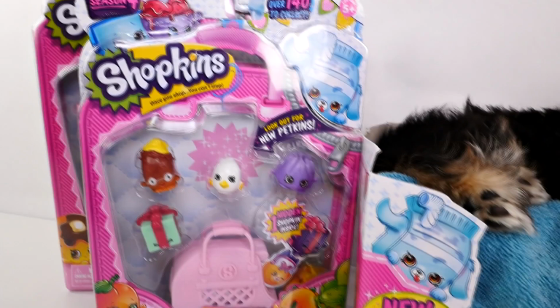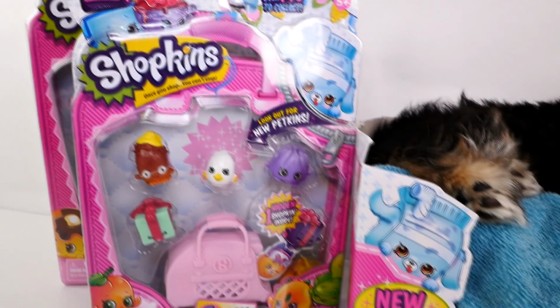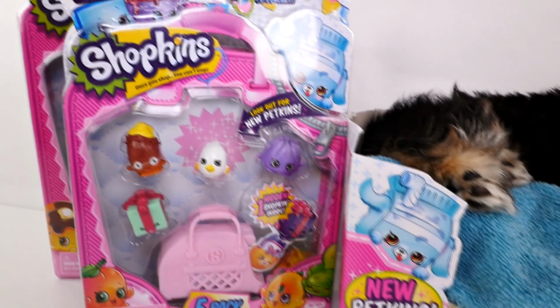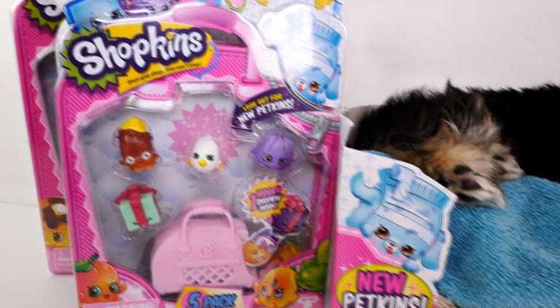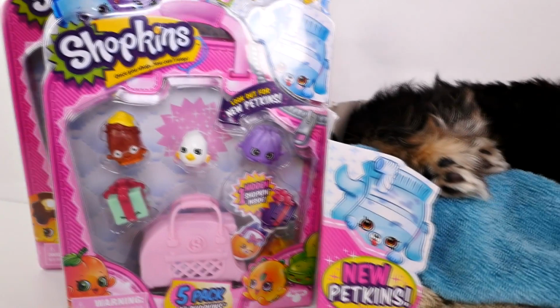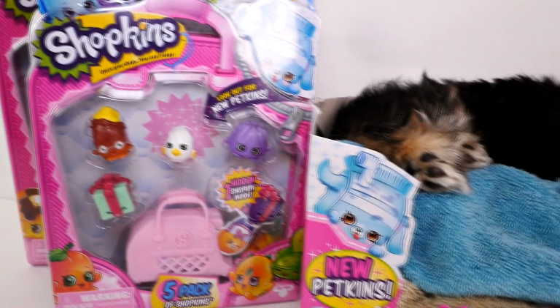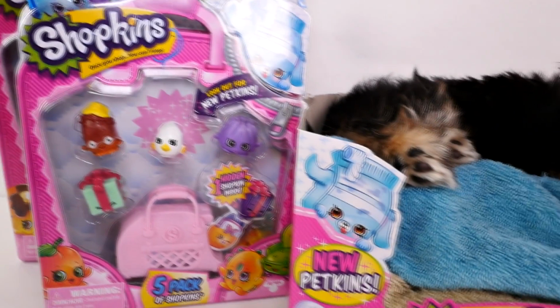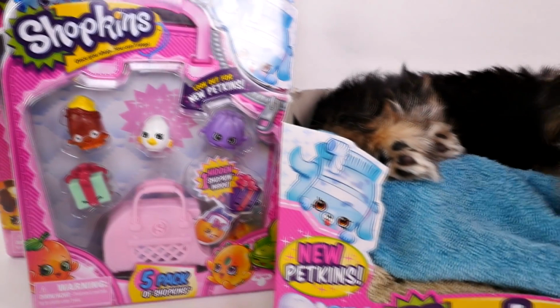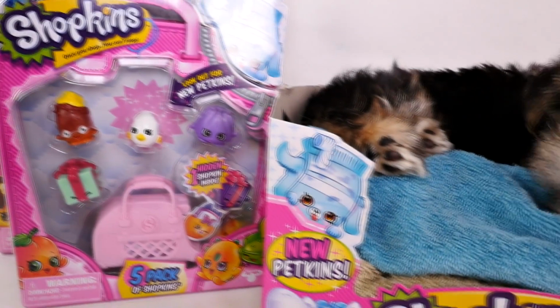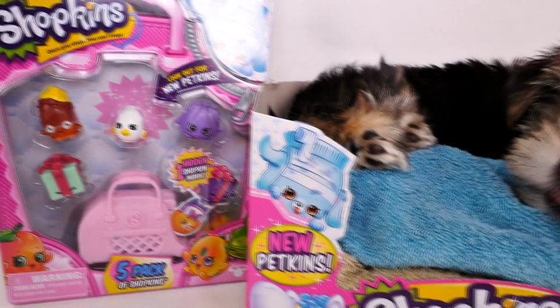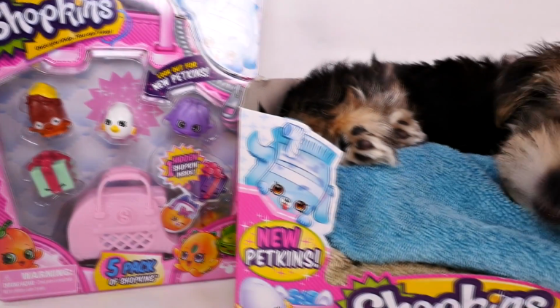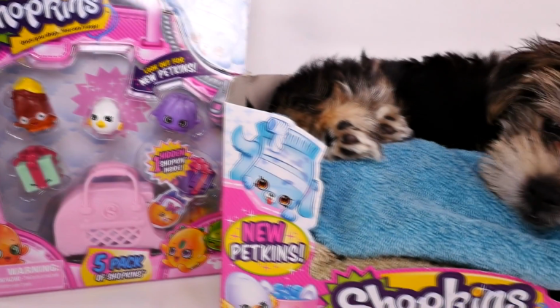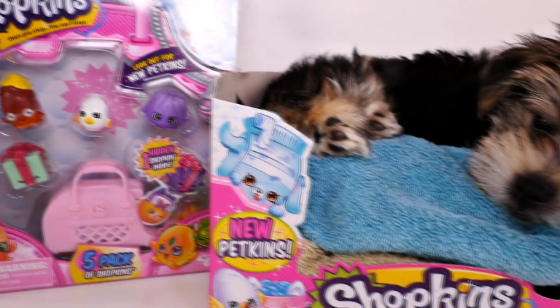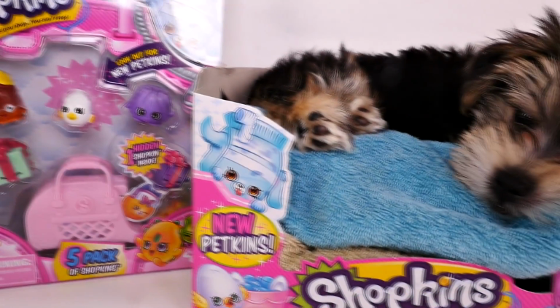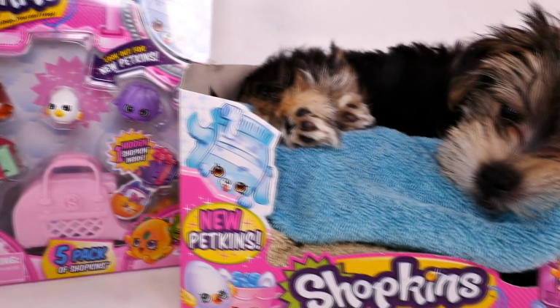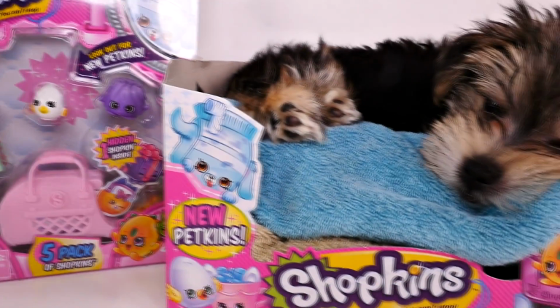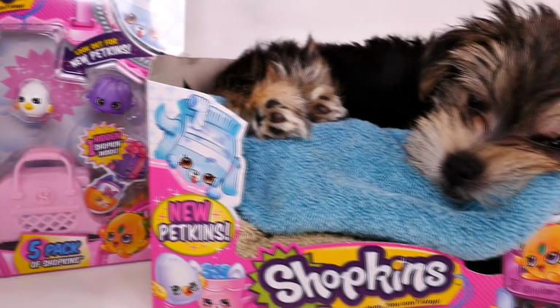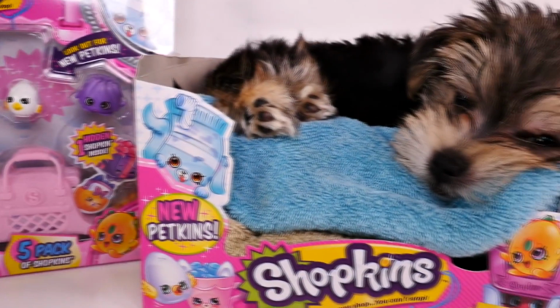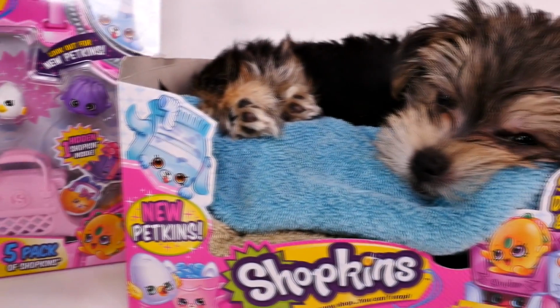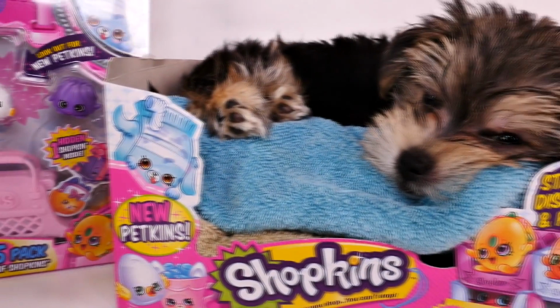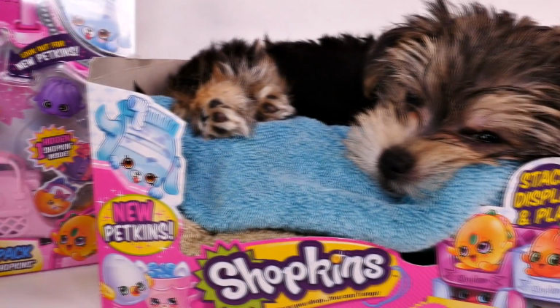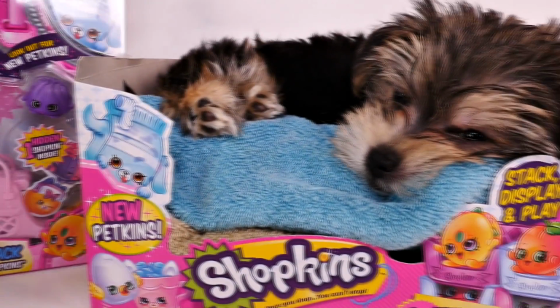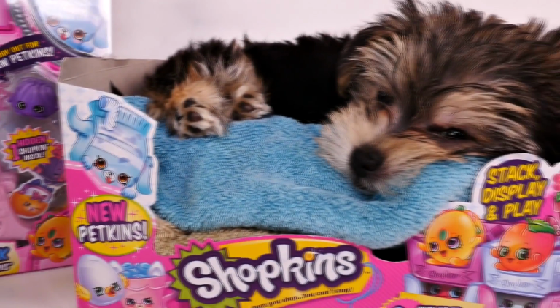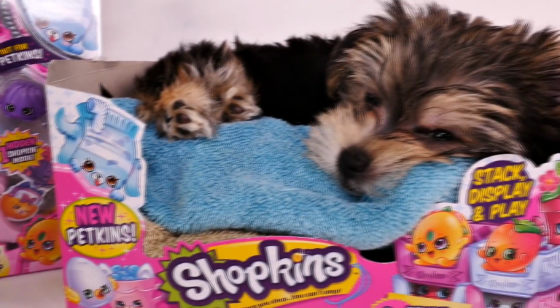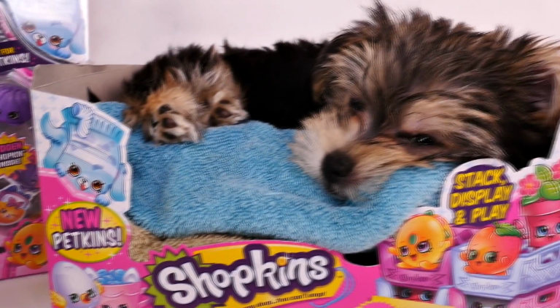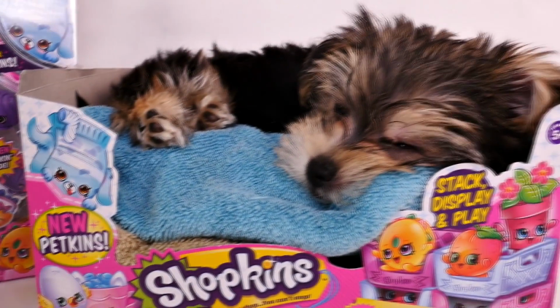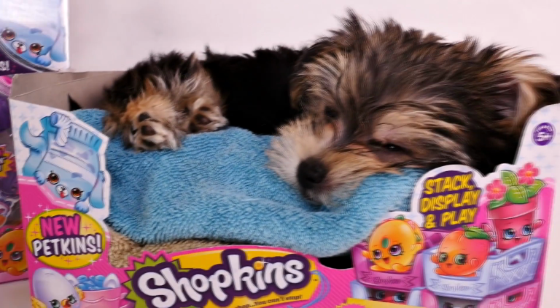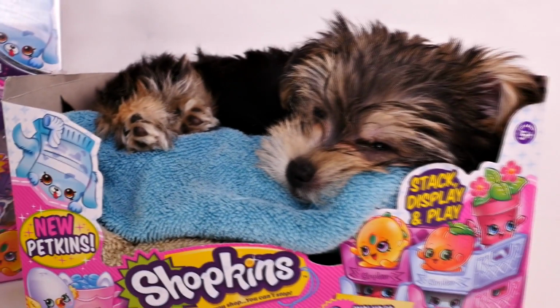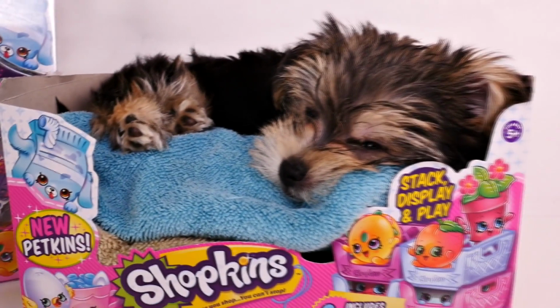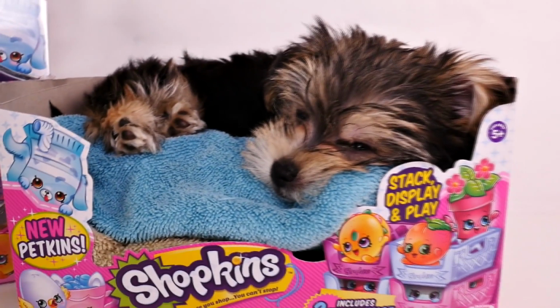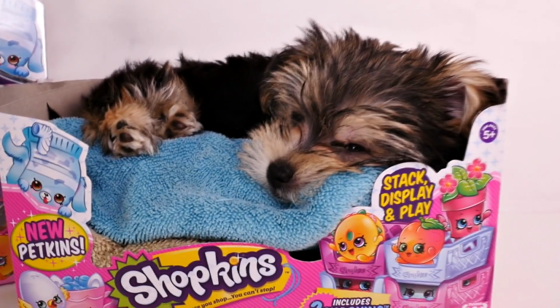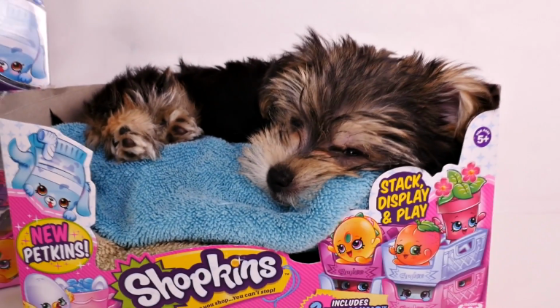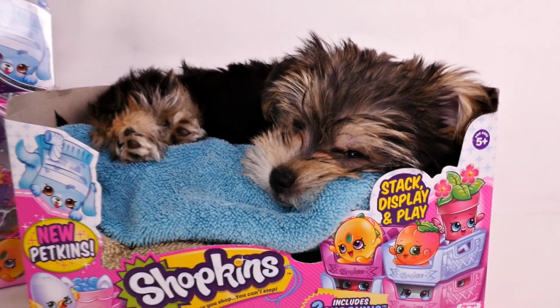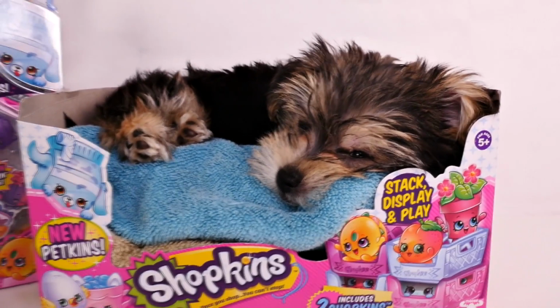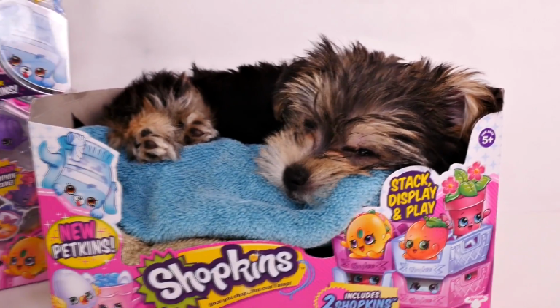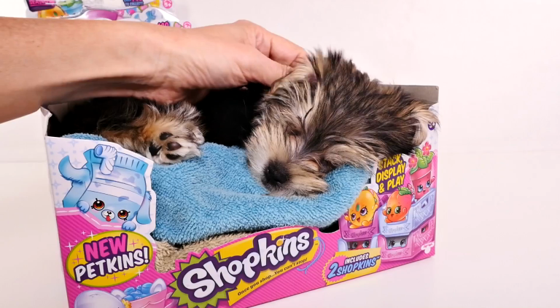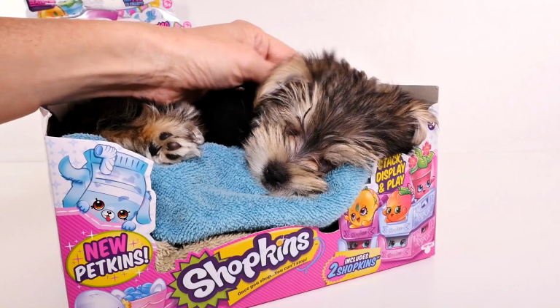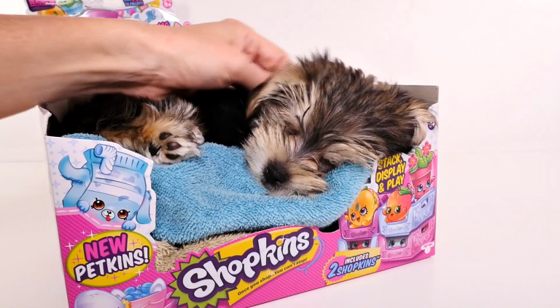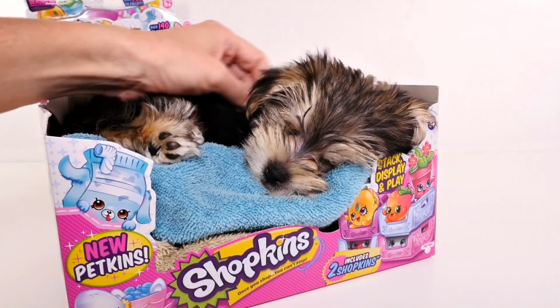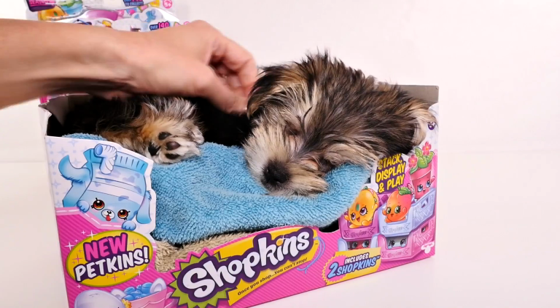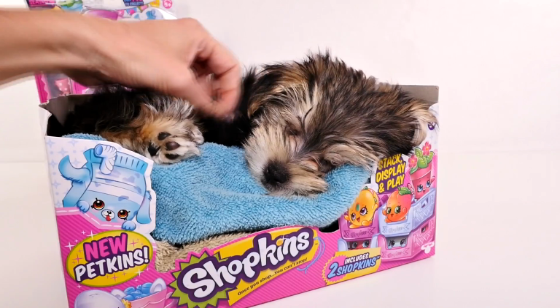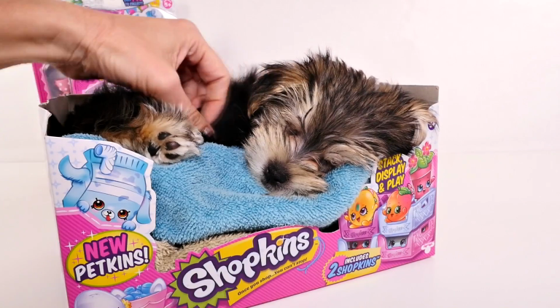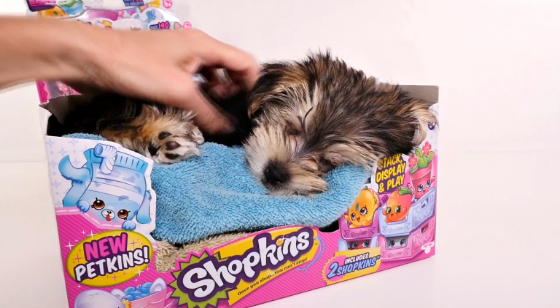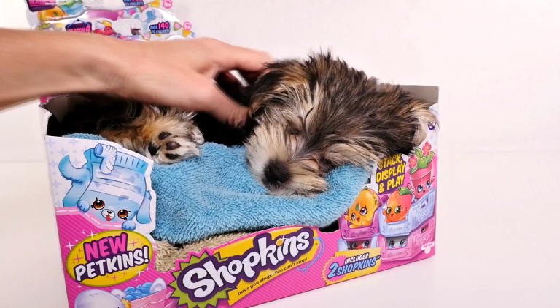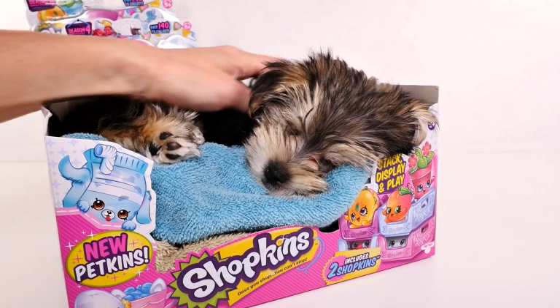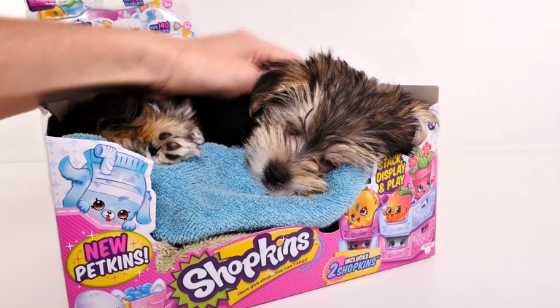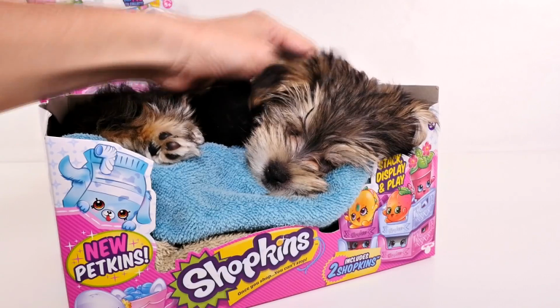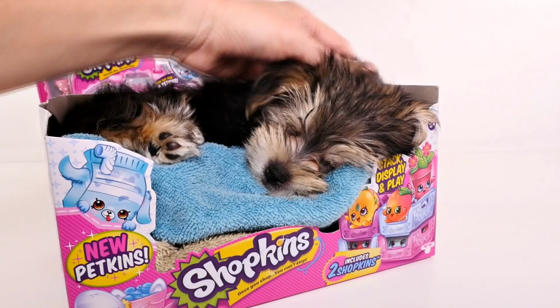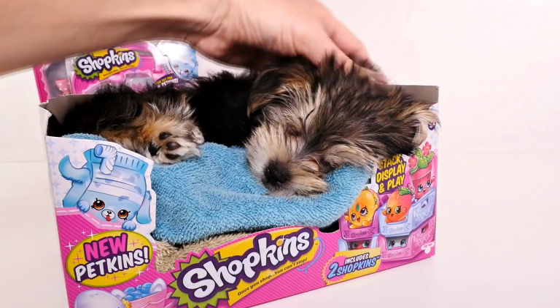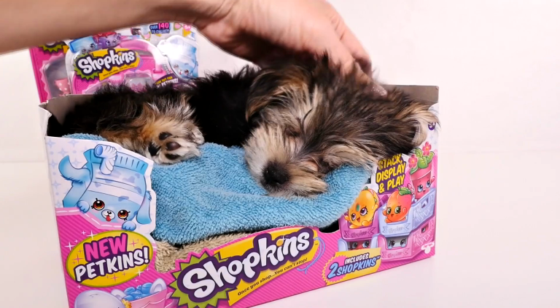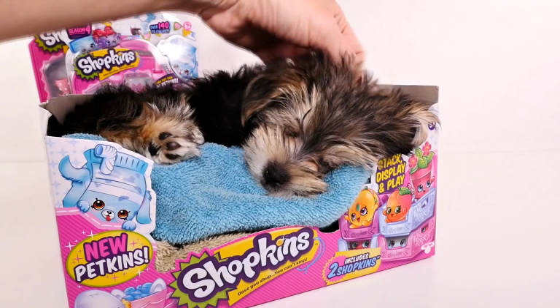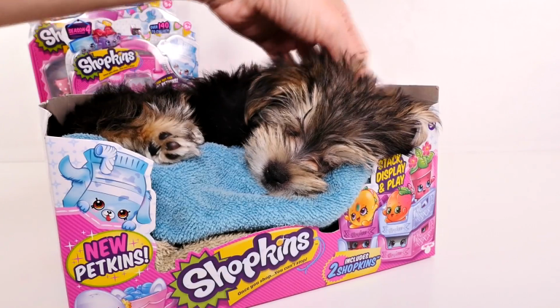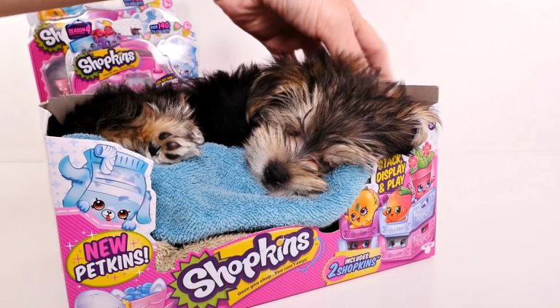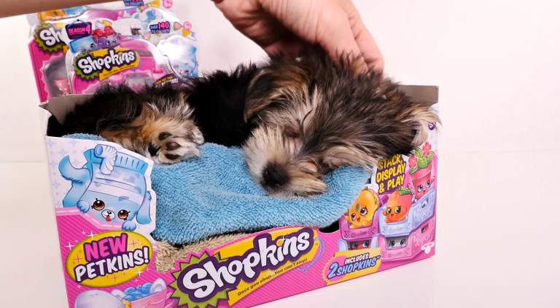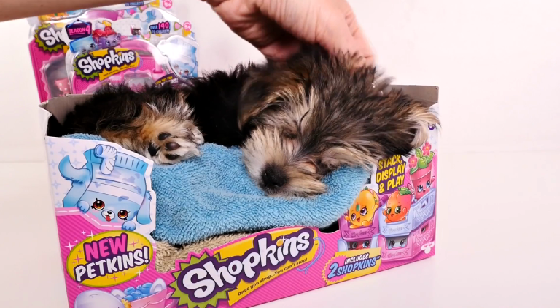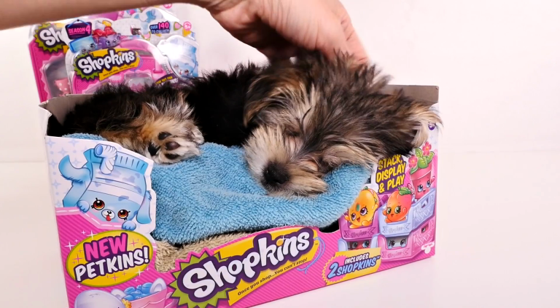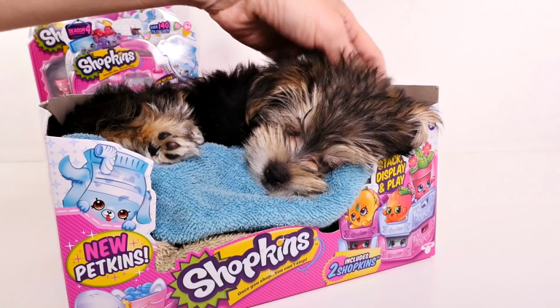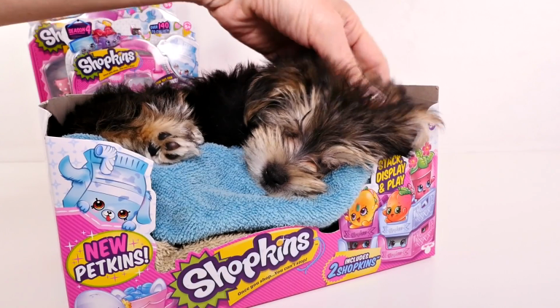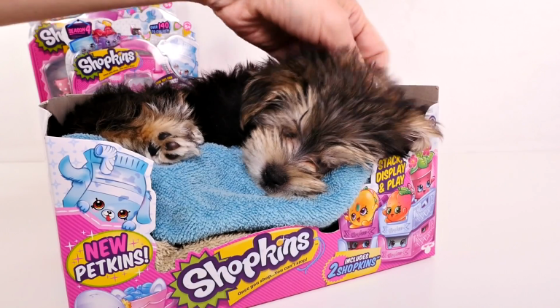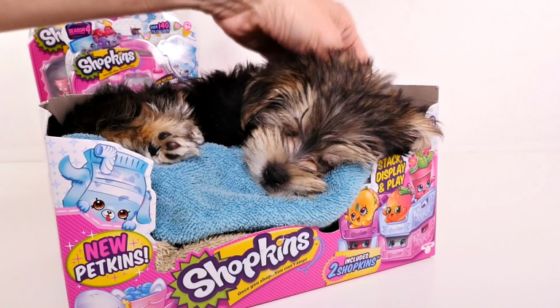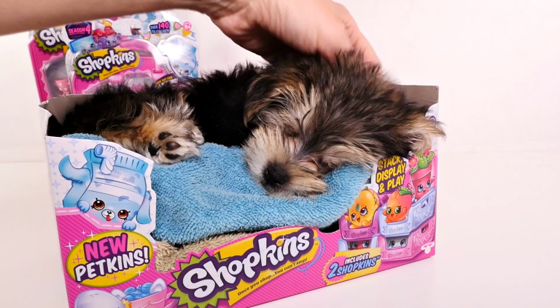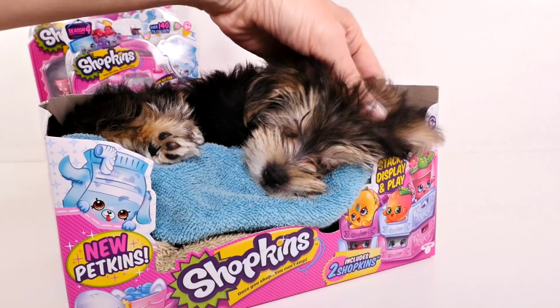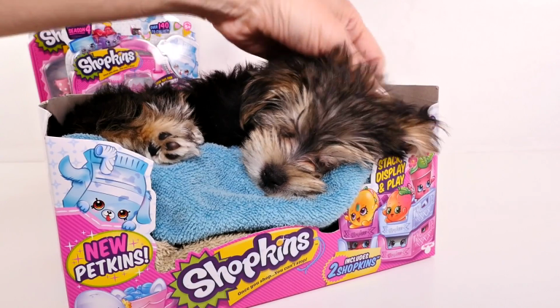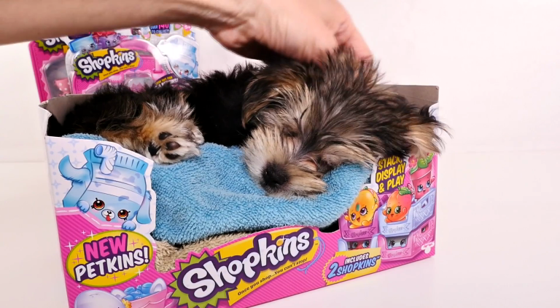Hey guys, welcome back to DCTC. This is Amy Jo, and I'm here with Zoomy, and we are going to open some season four Shopkins today.